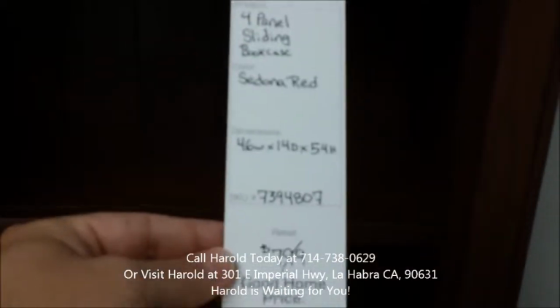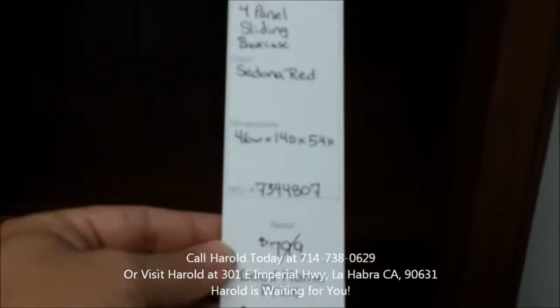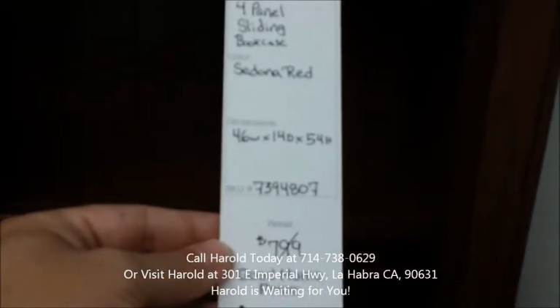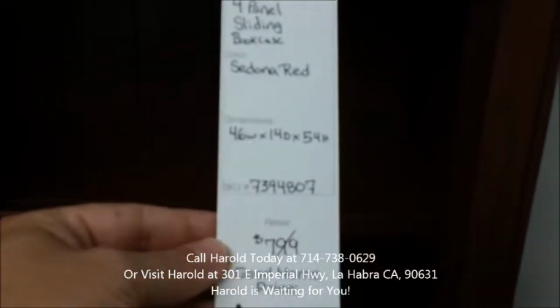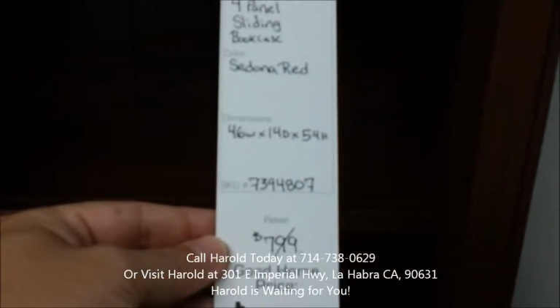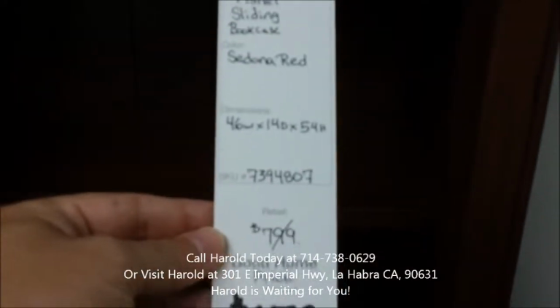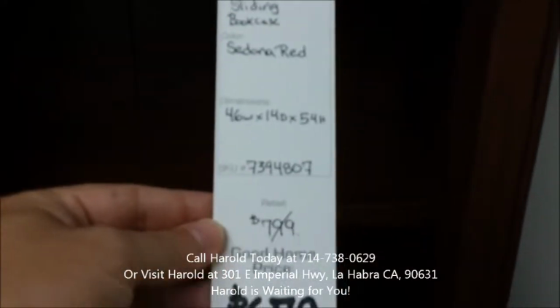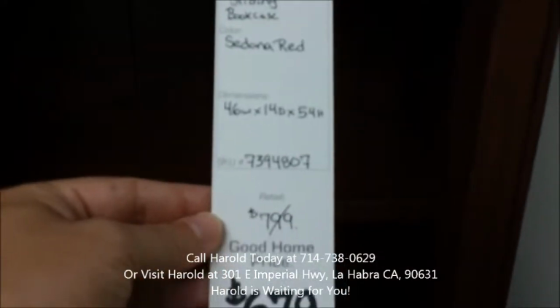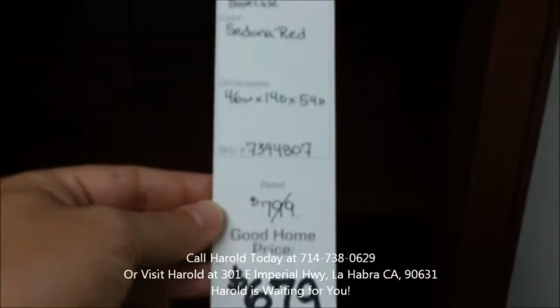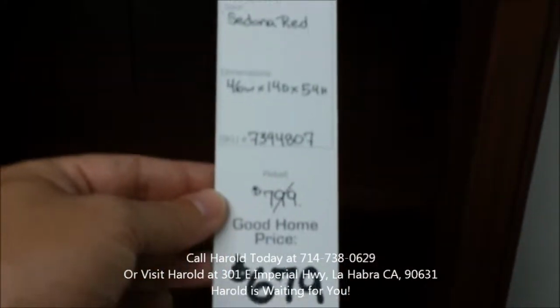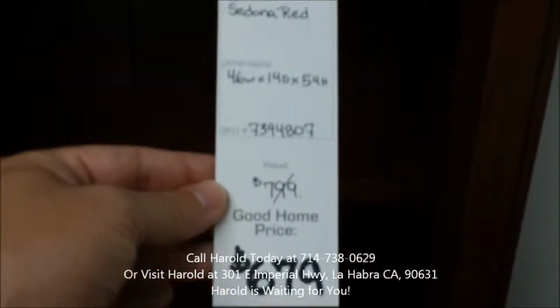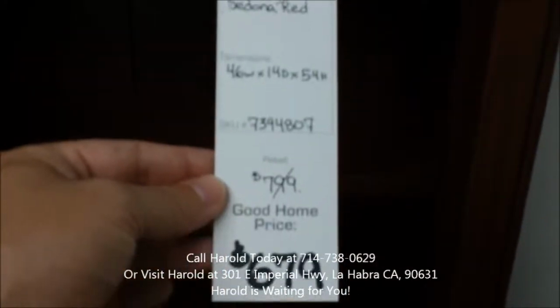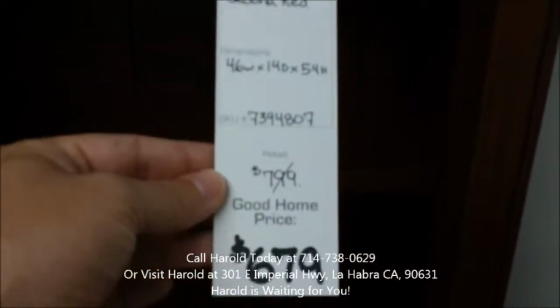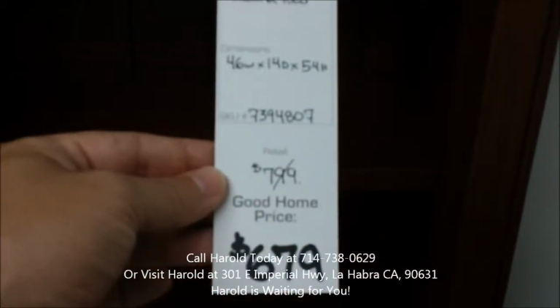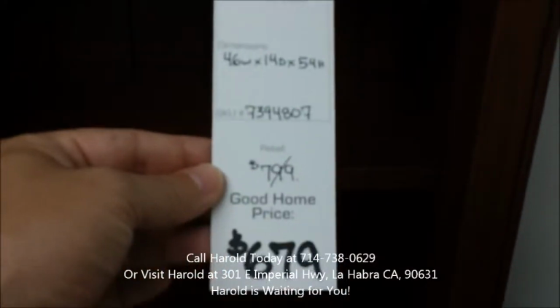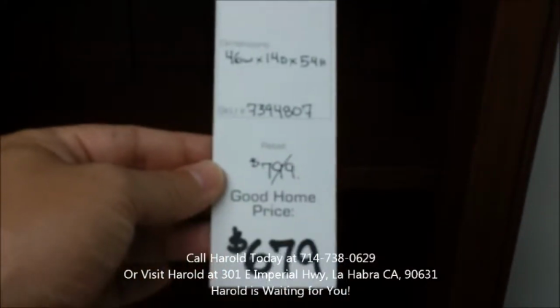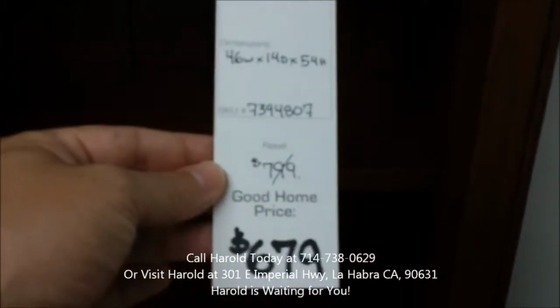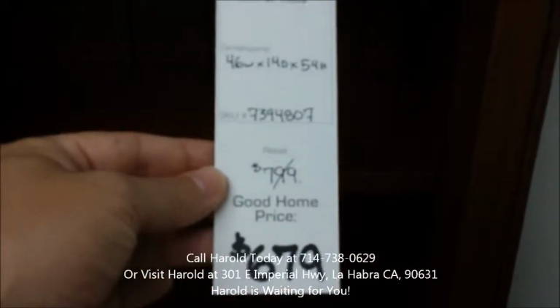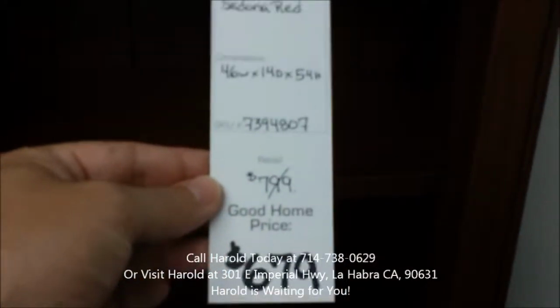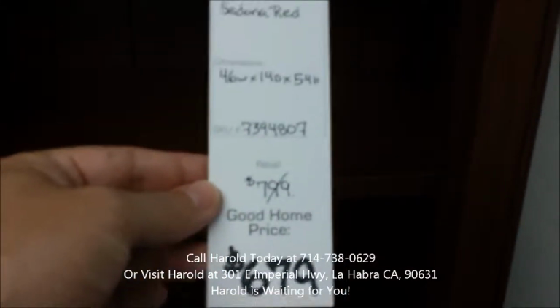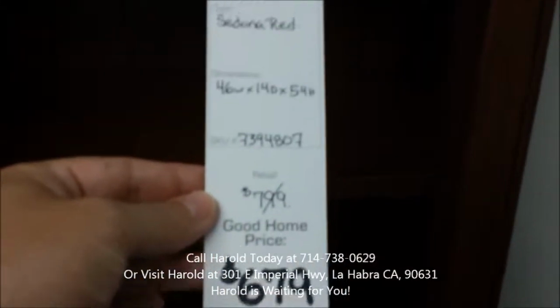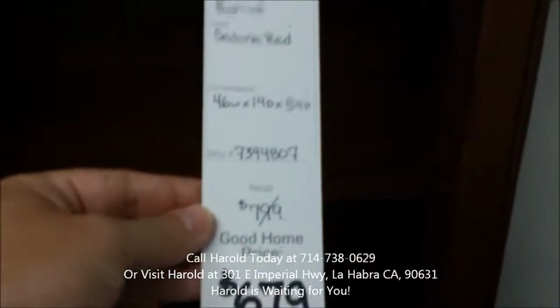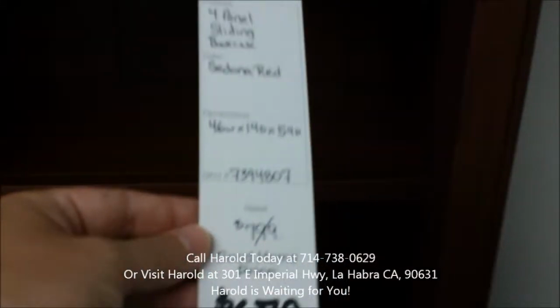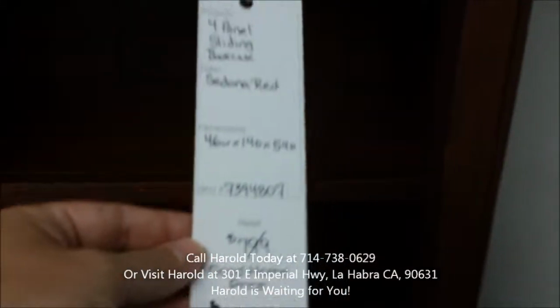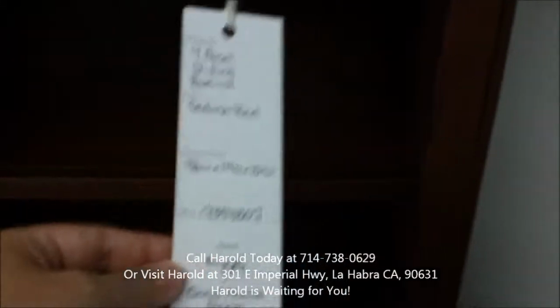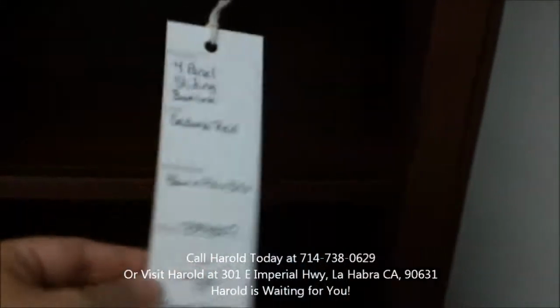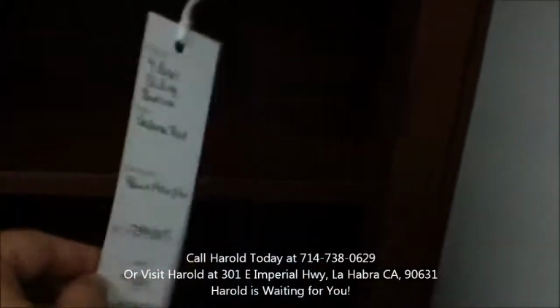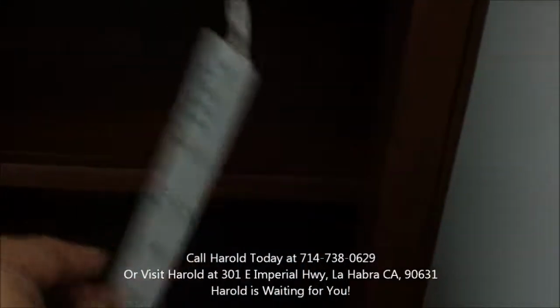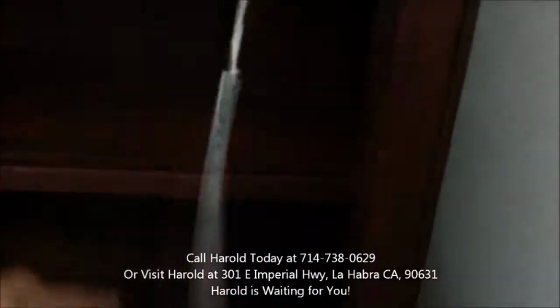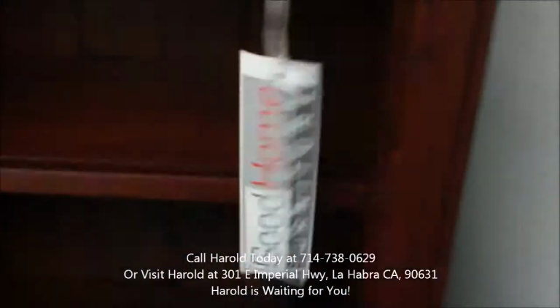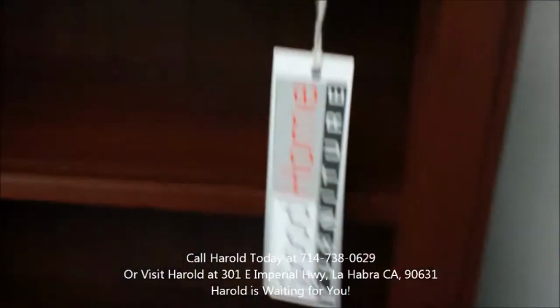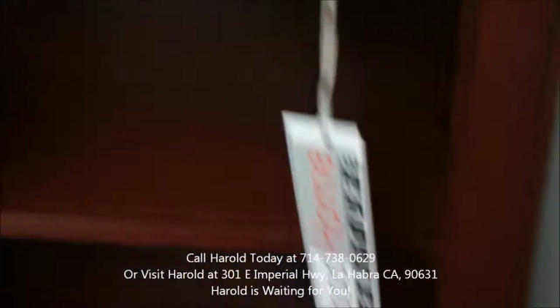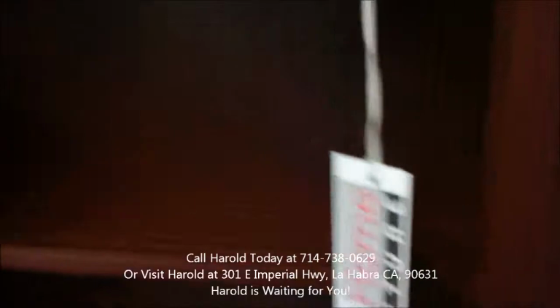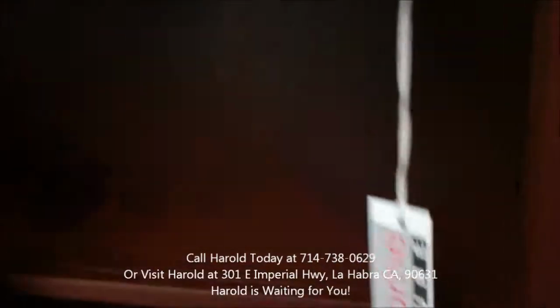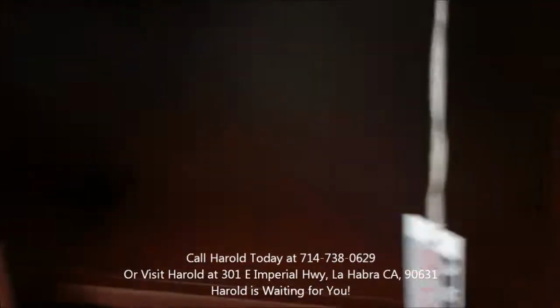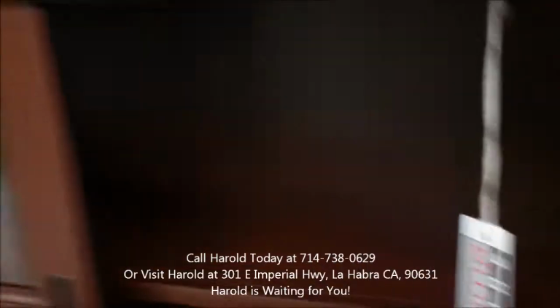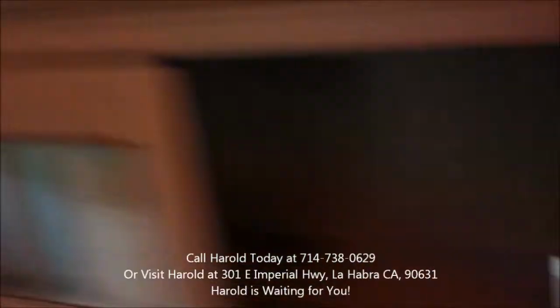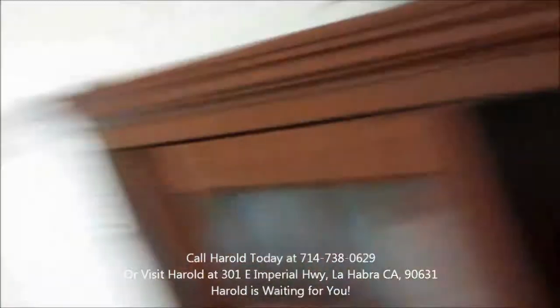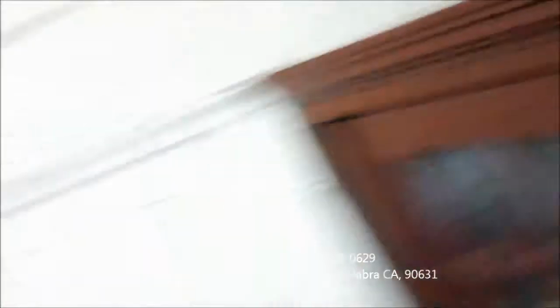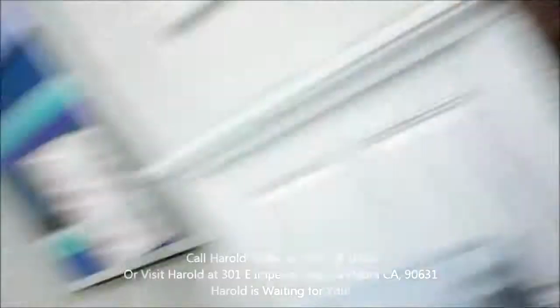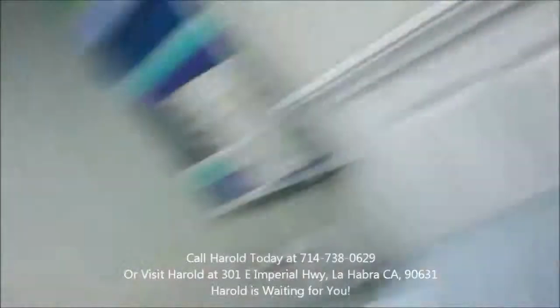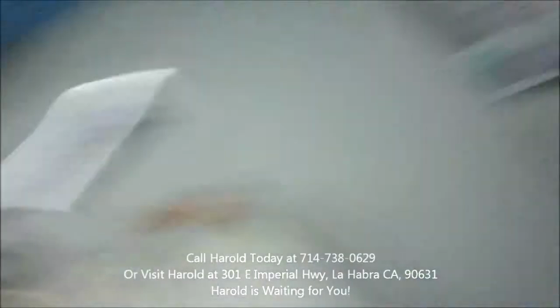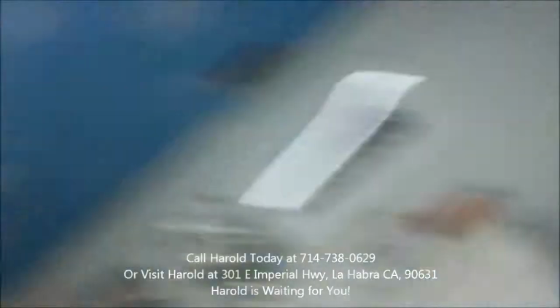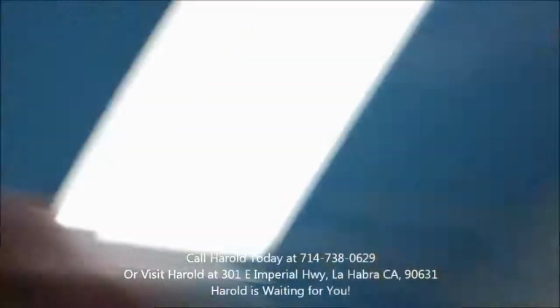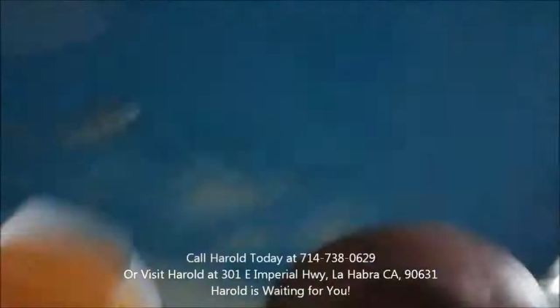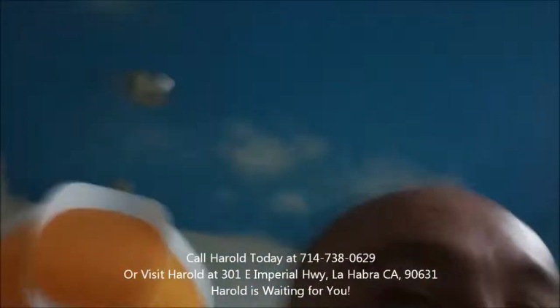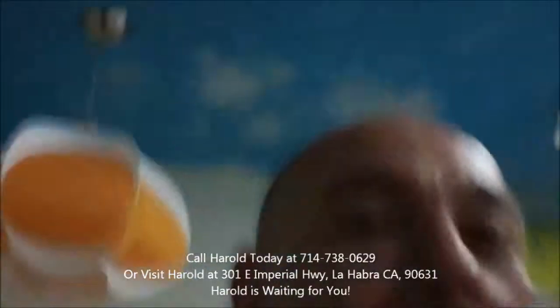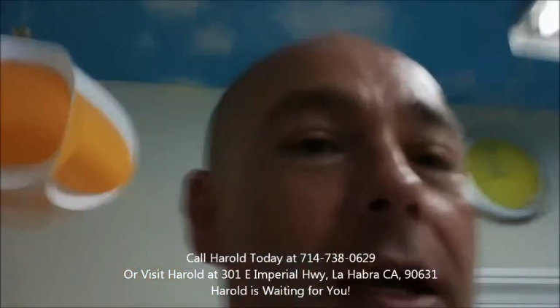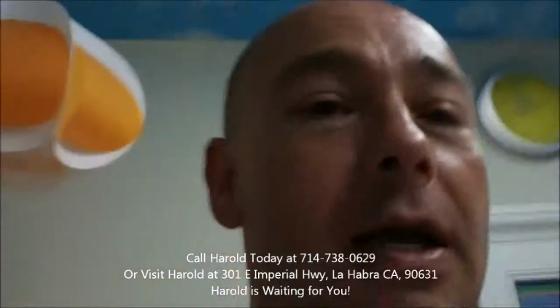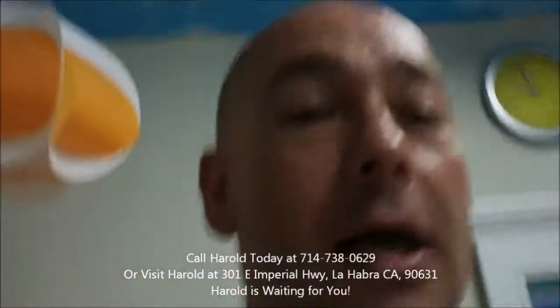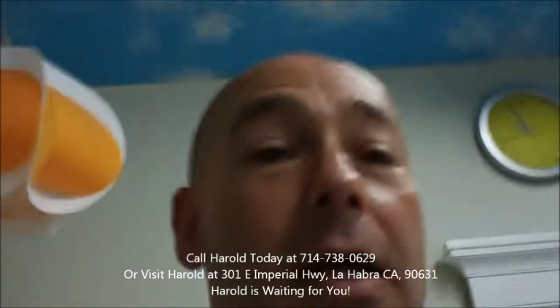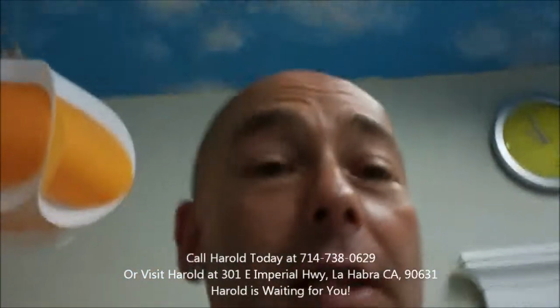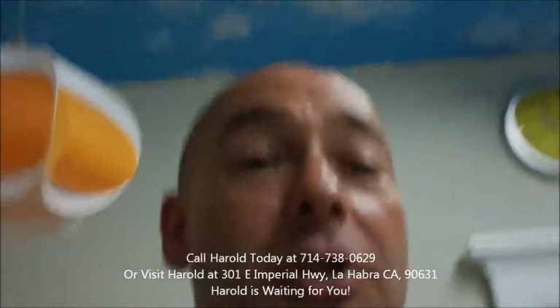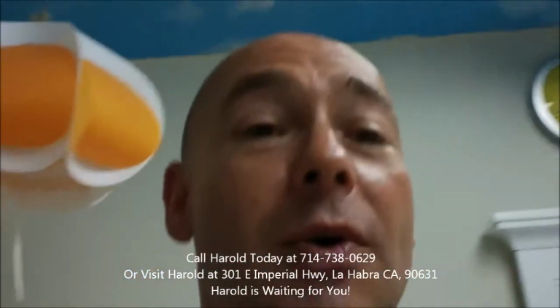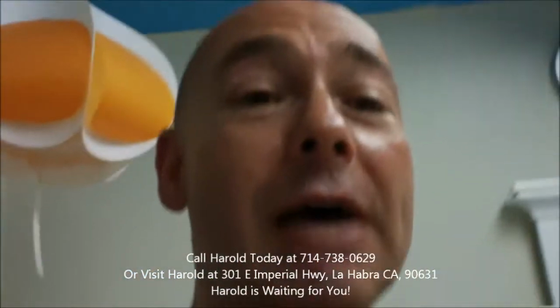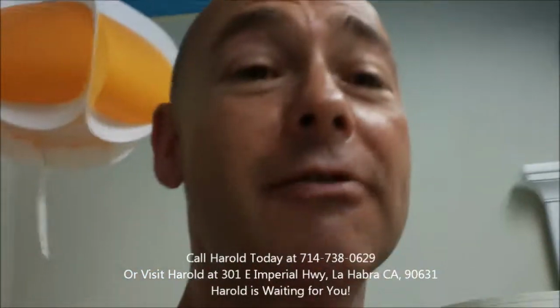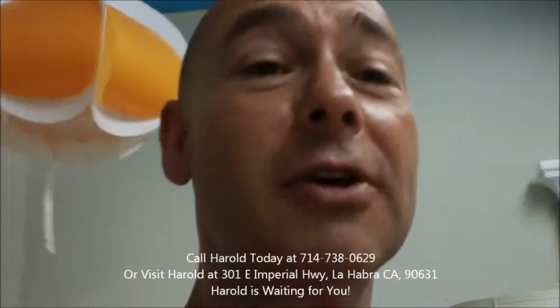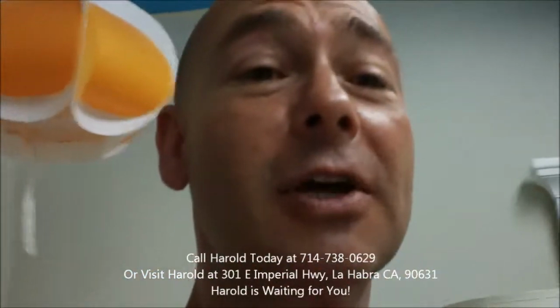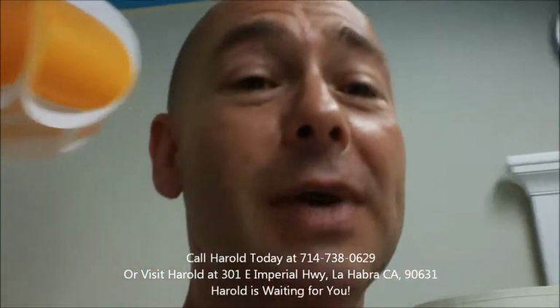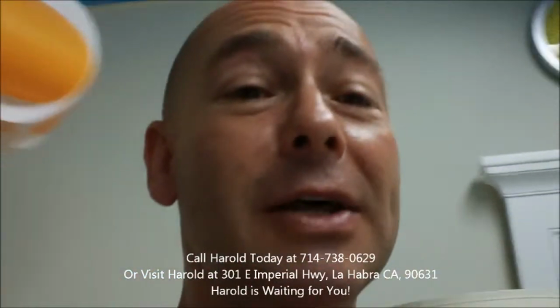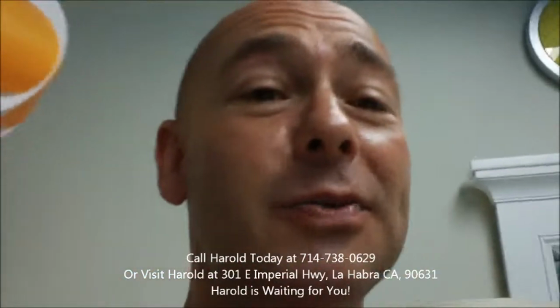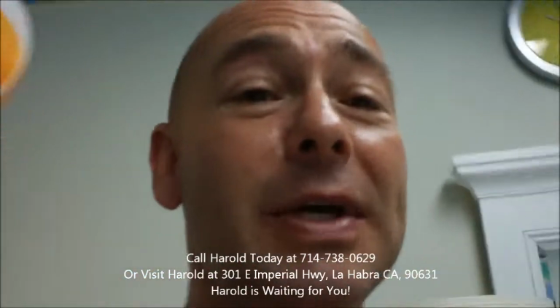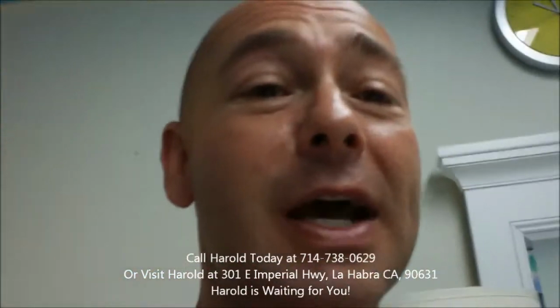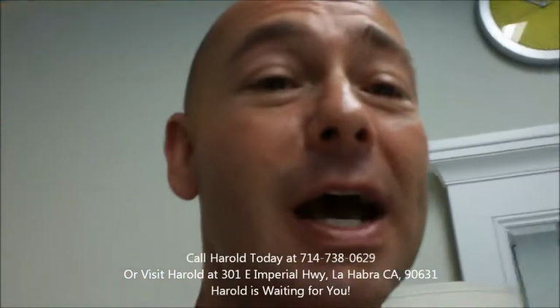It's on sale for $679. Beautiful piece there. Let's go have a look at what else we got.